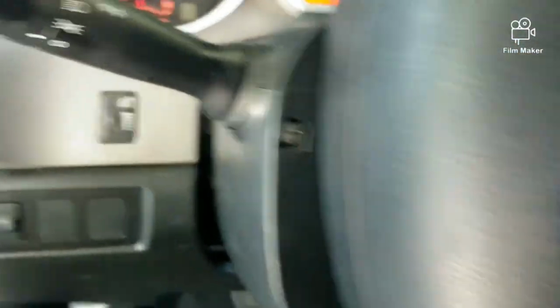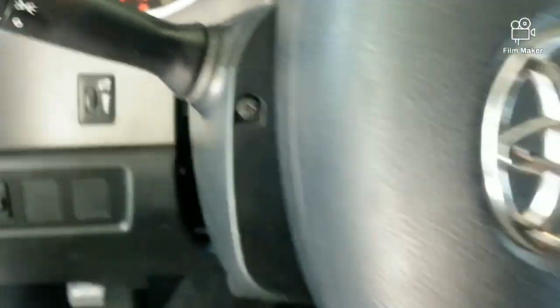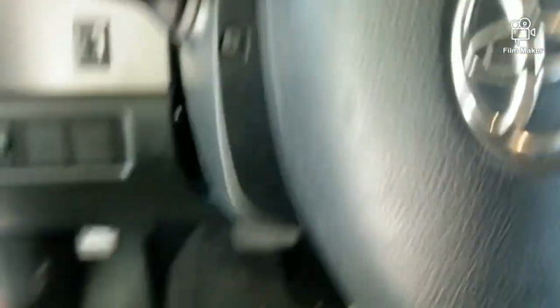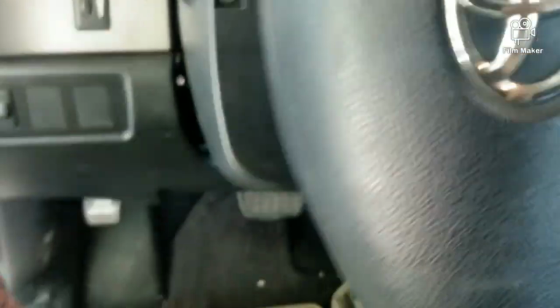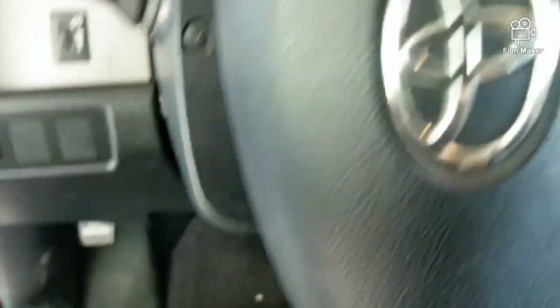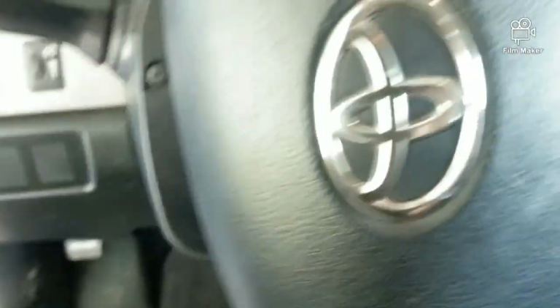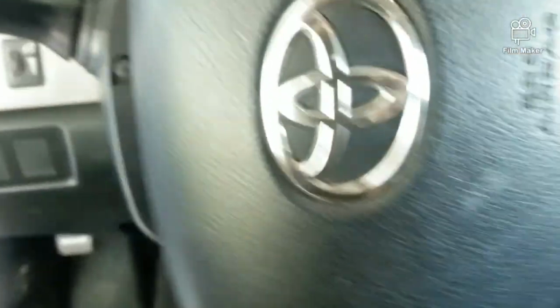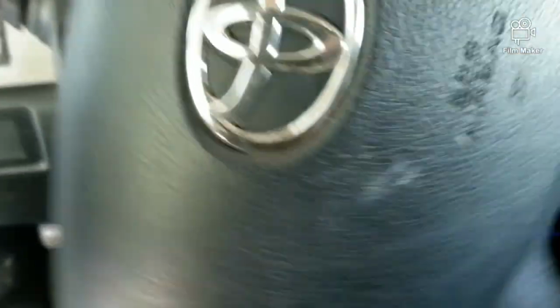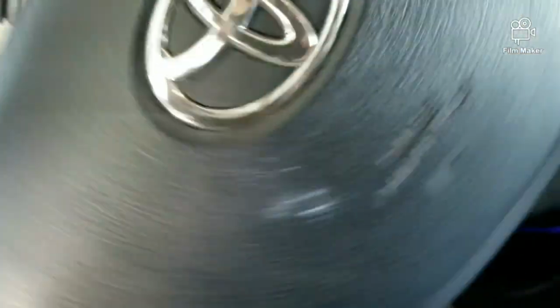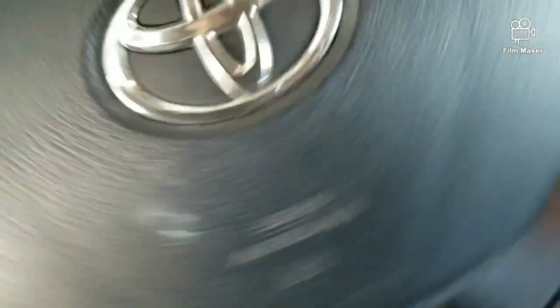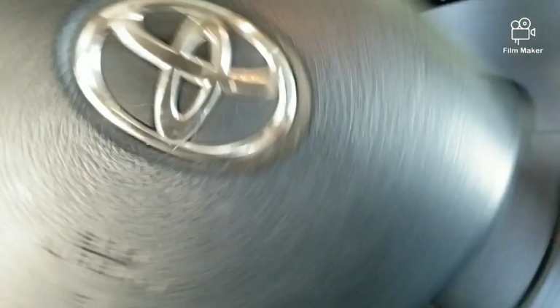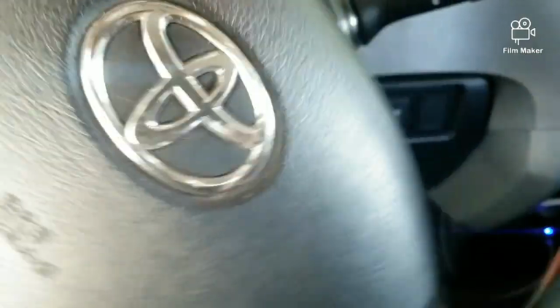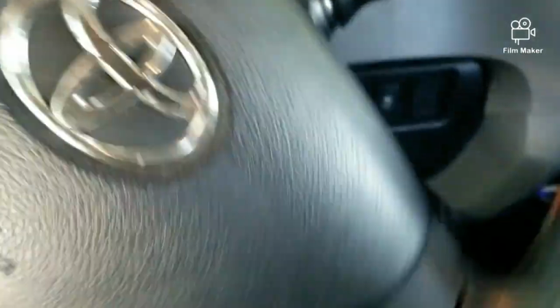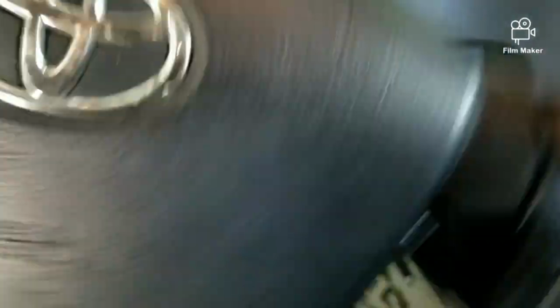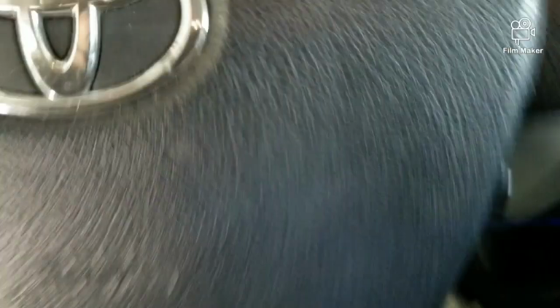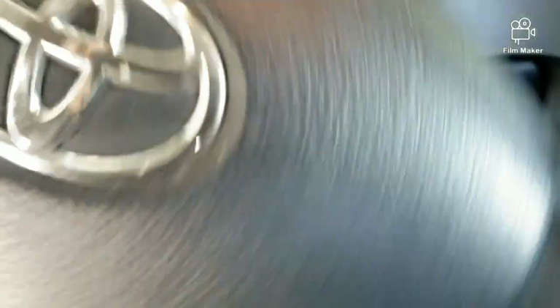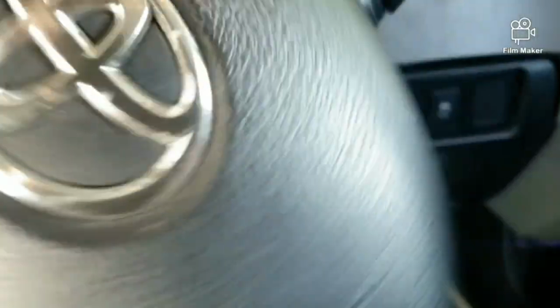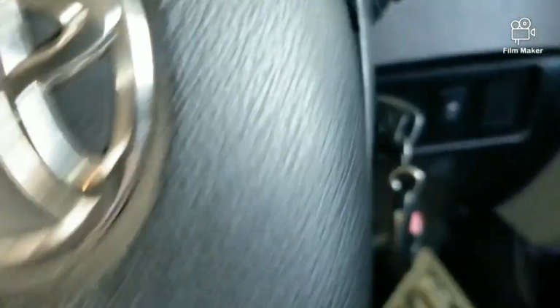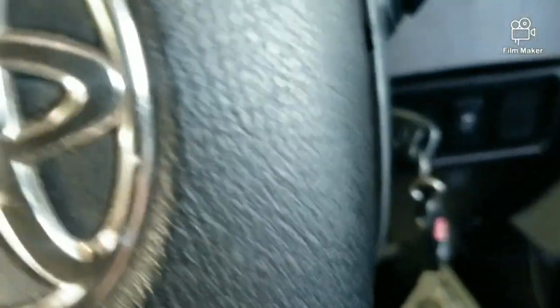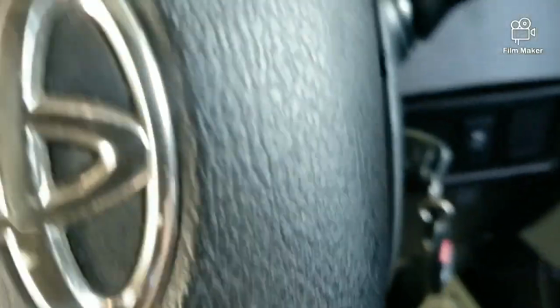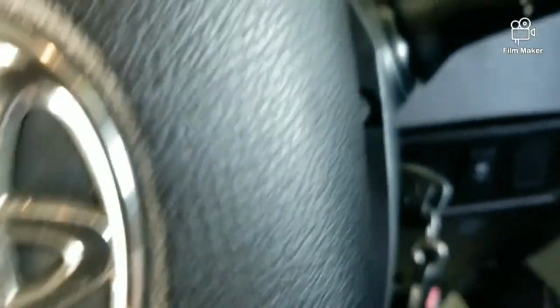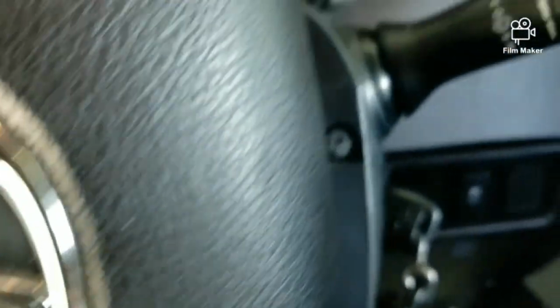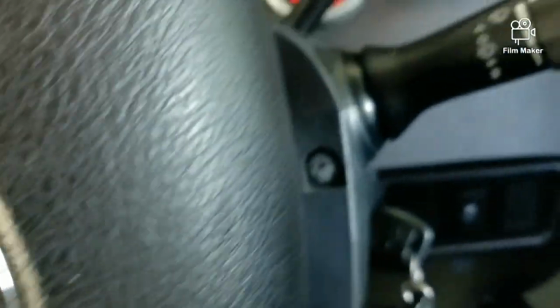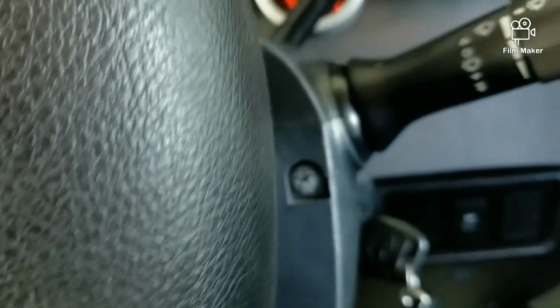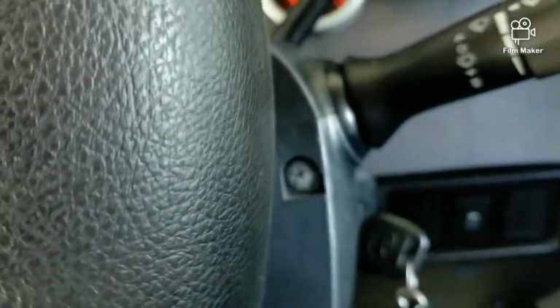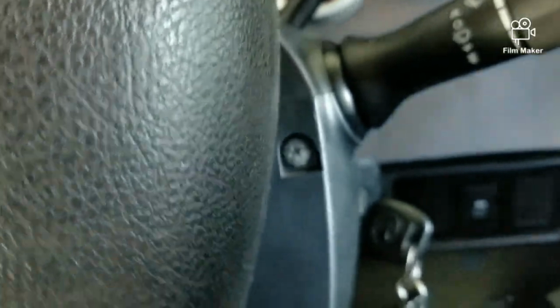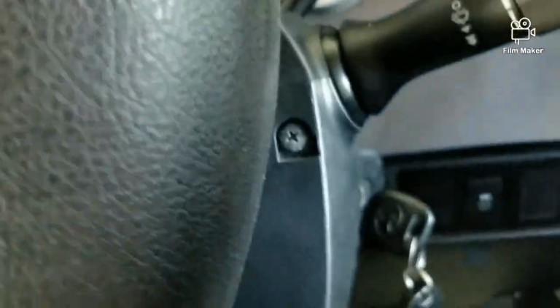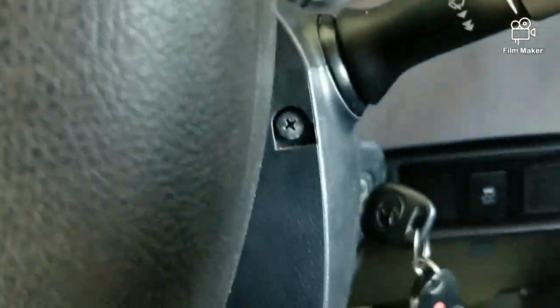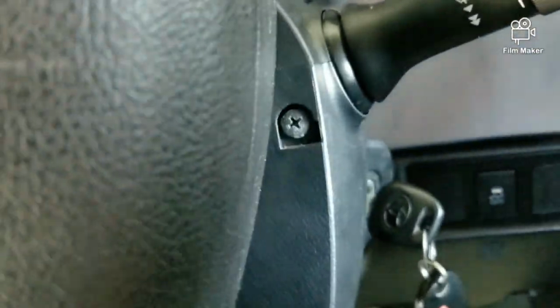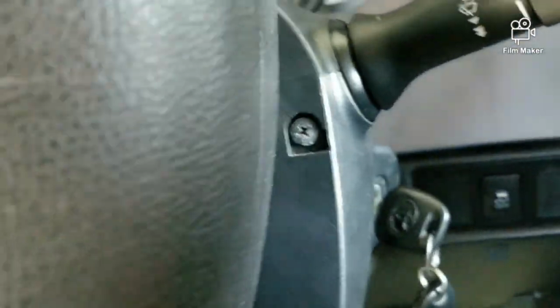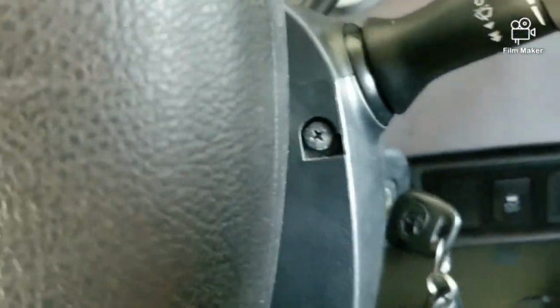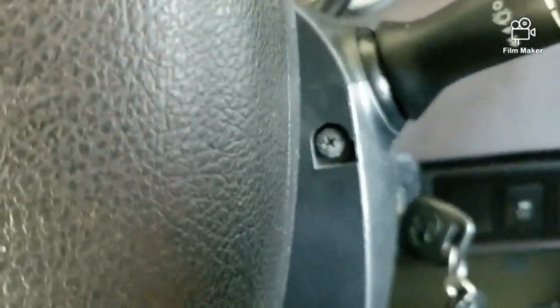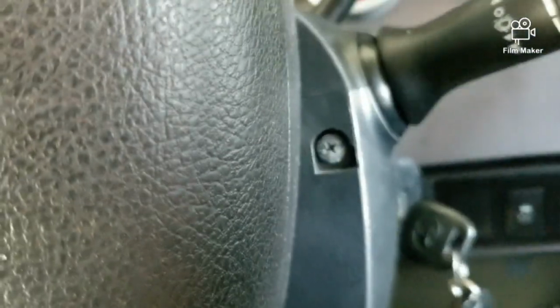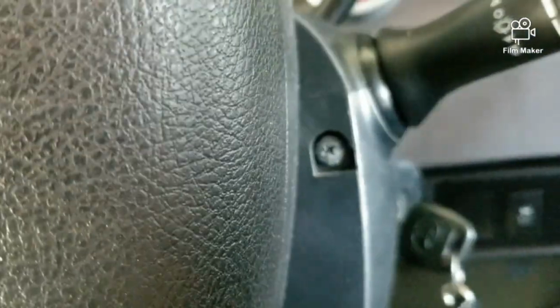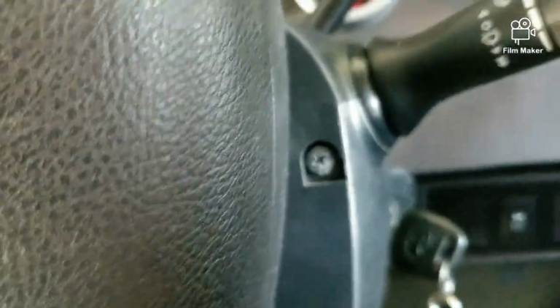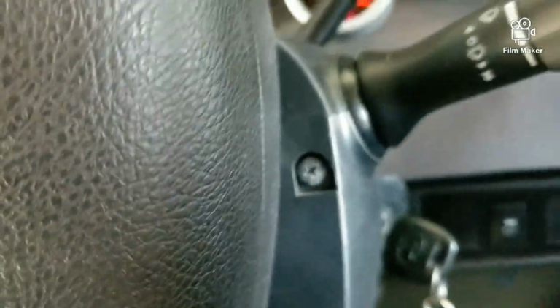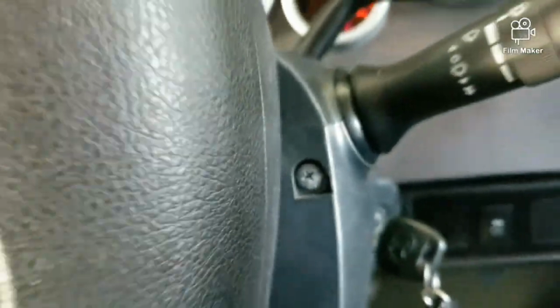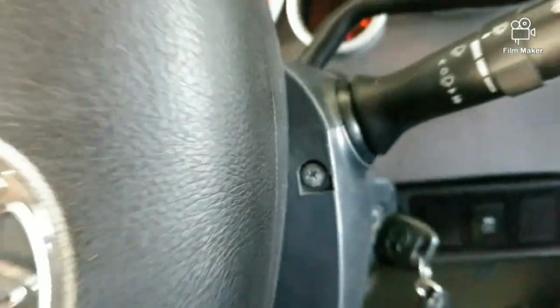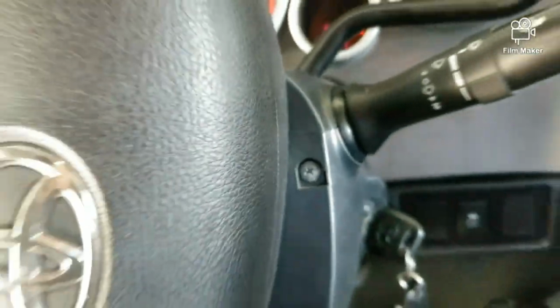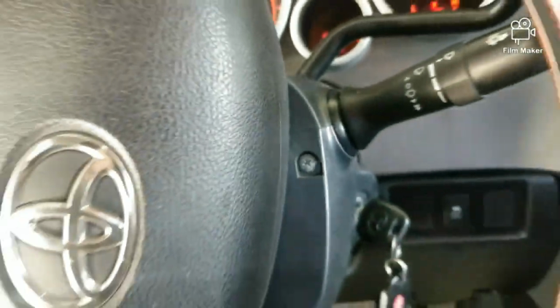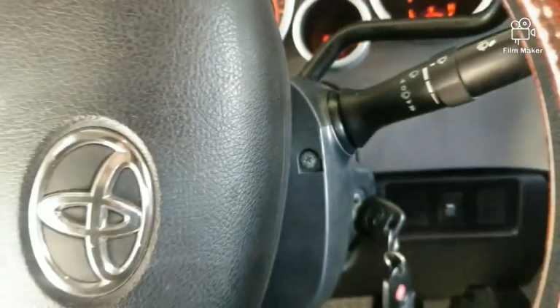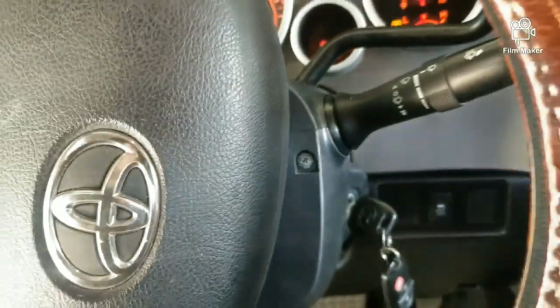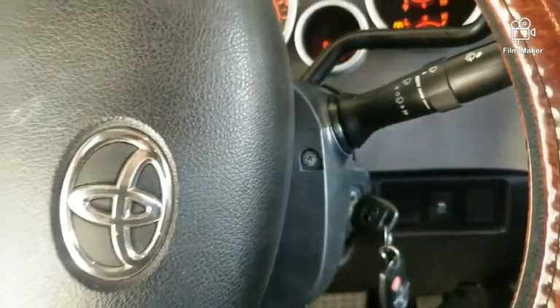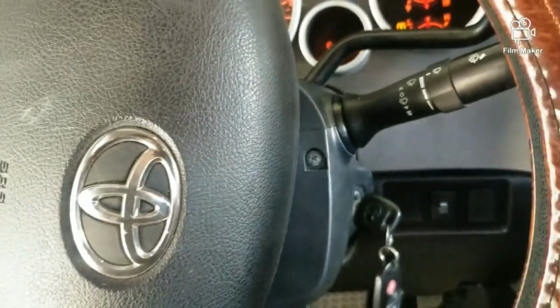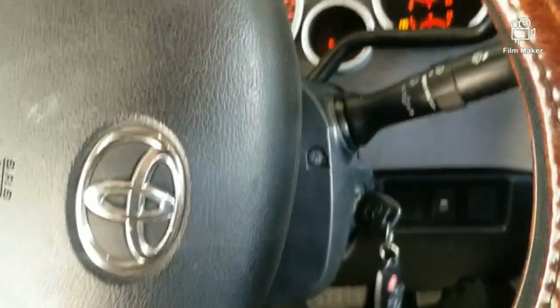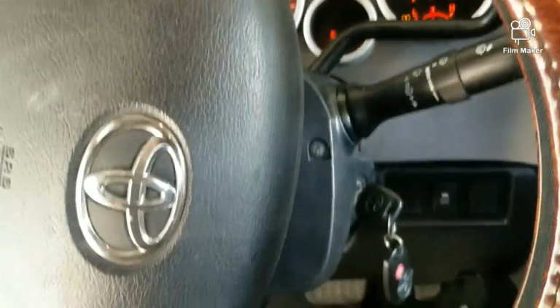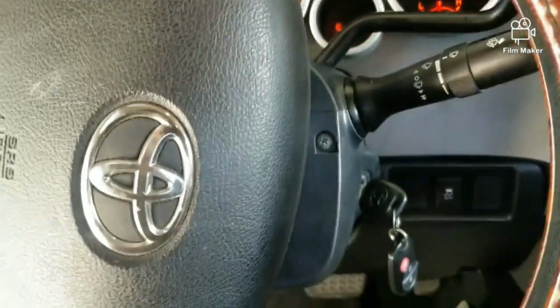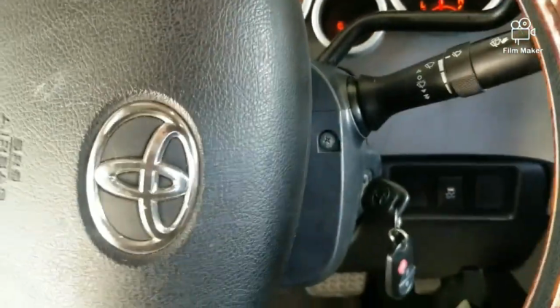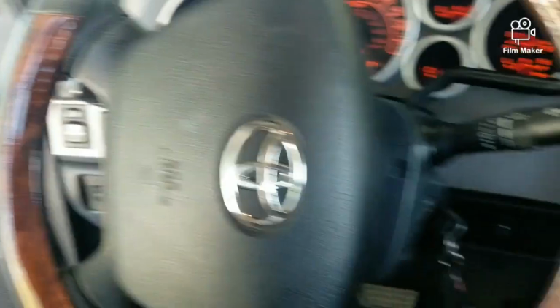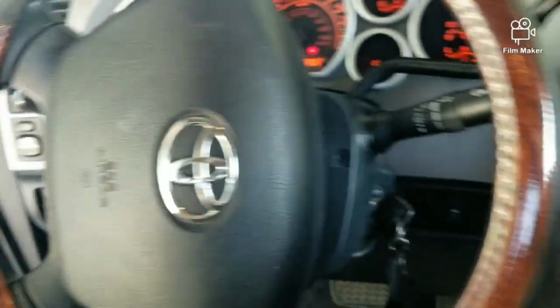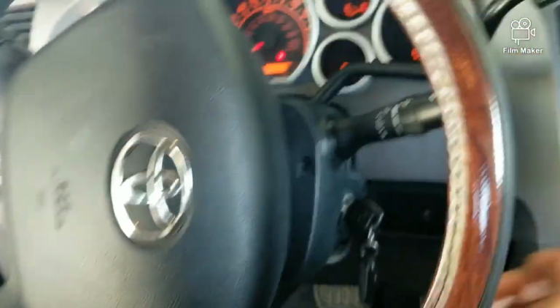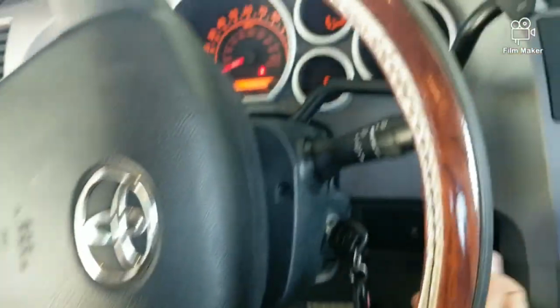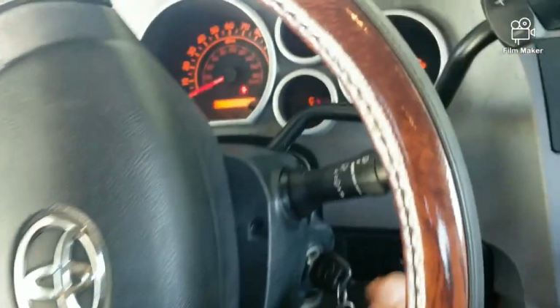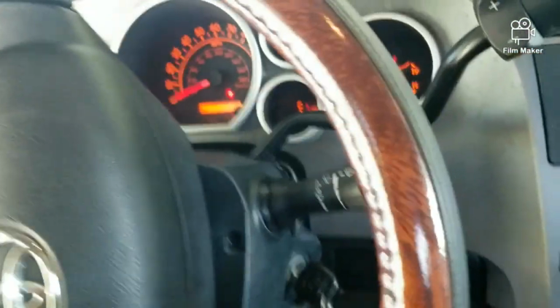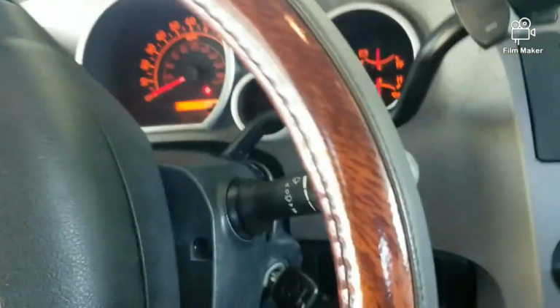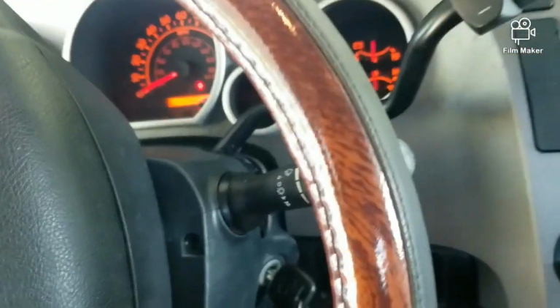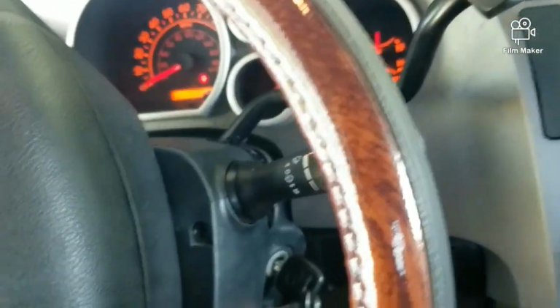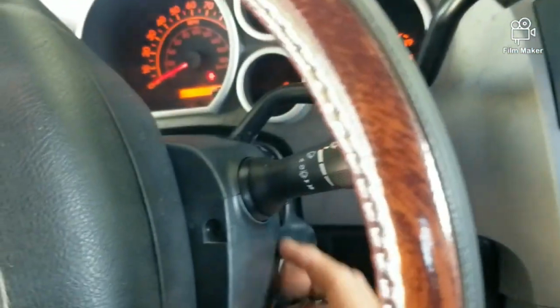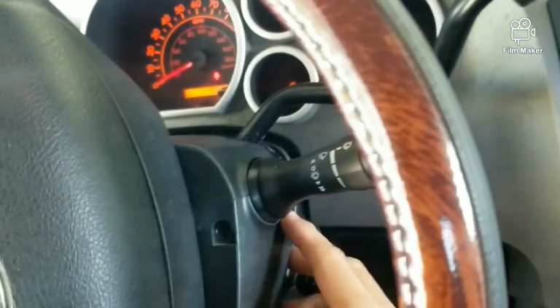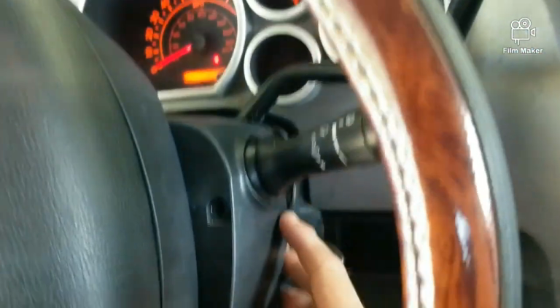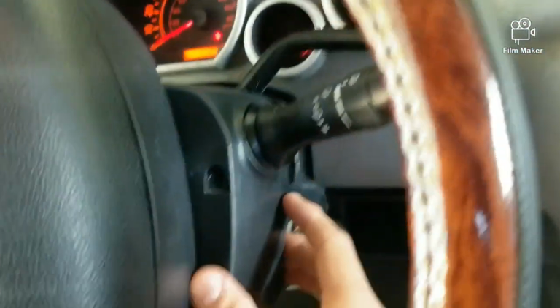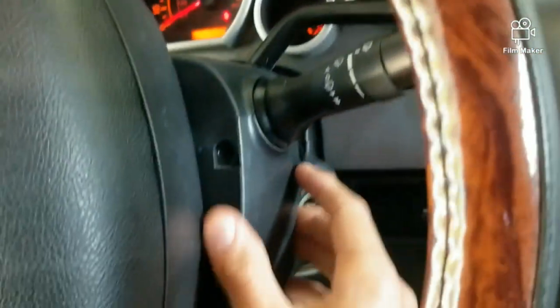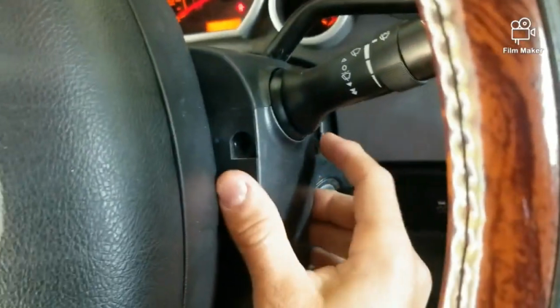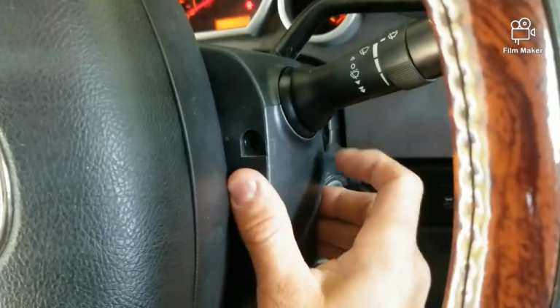Then you'll turn your steering wheel to the right and take that one out. Once you've got those screws out, the cover will just come apart.